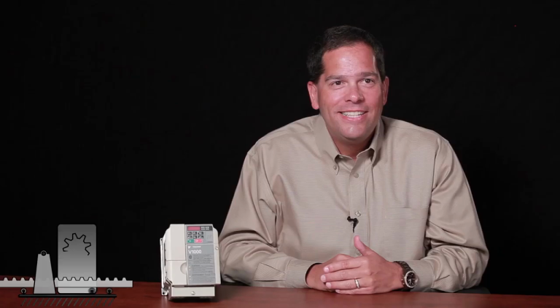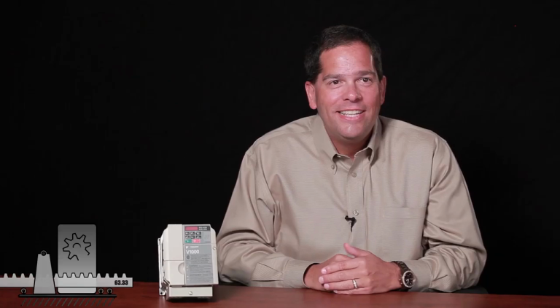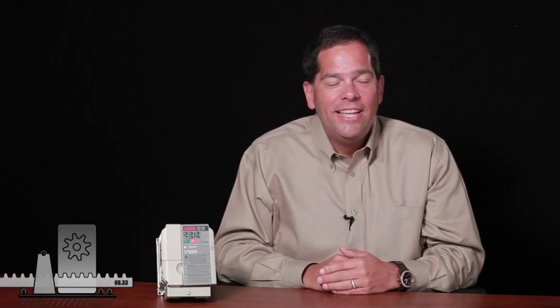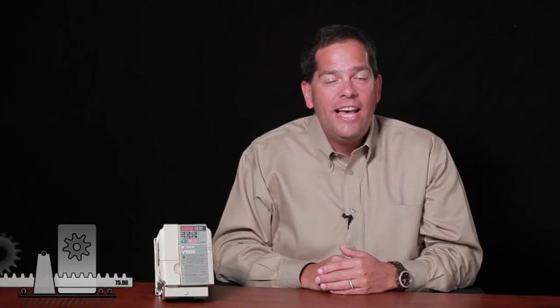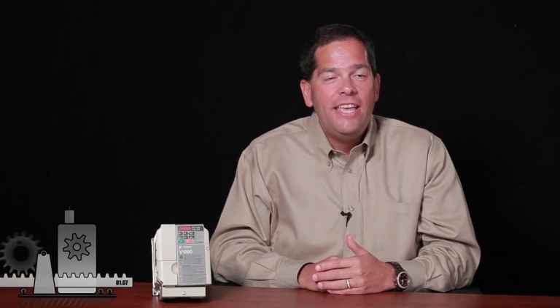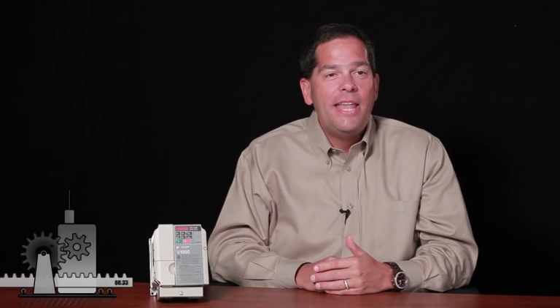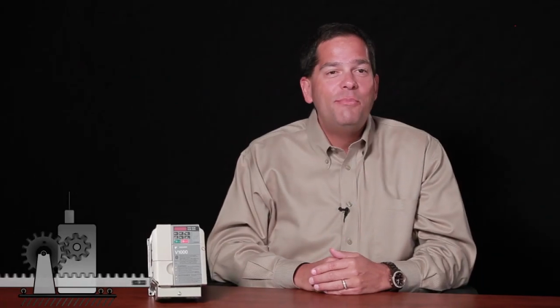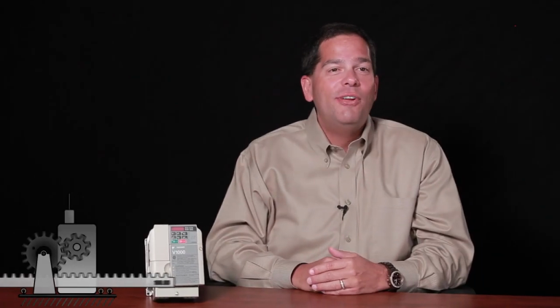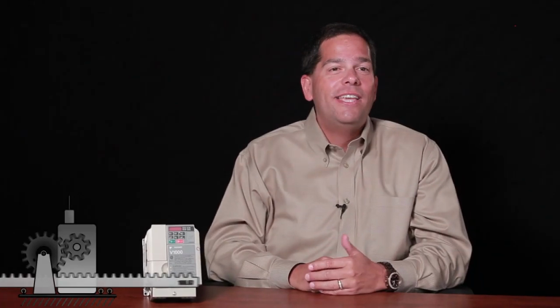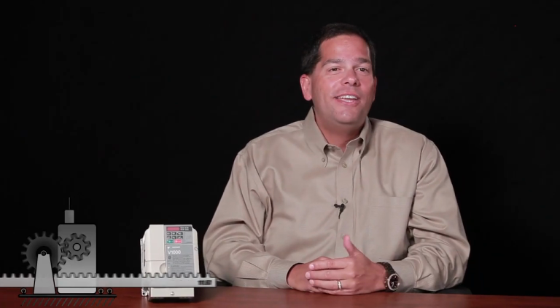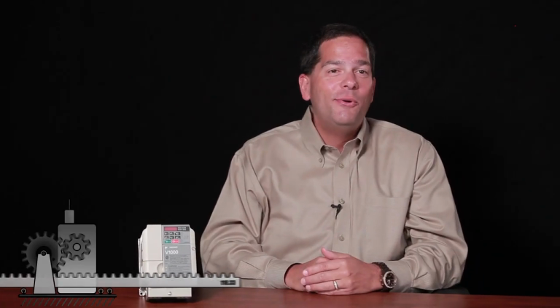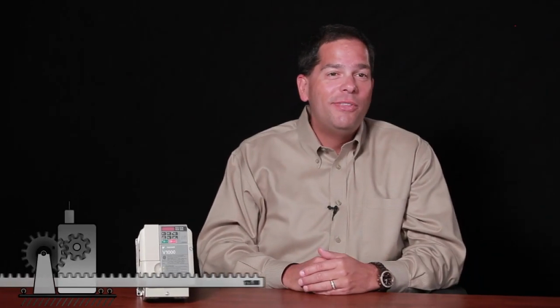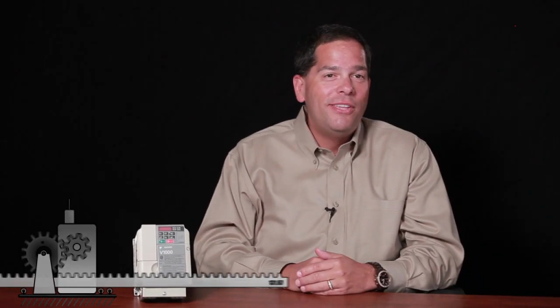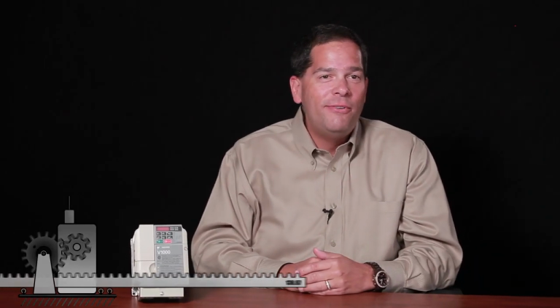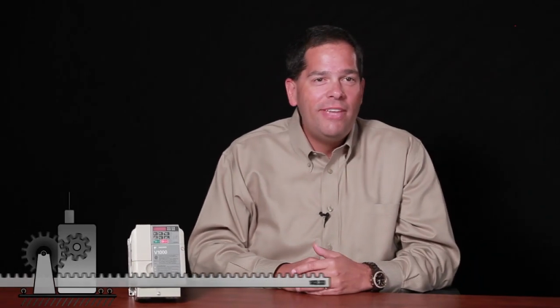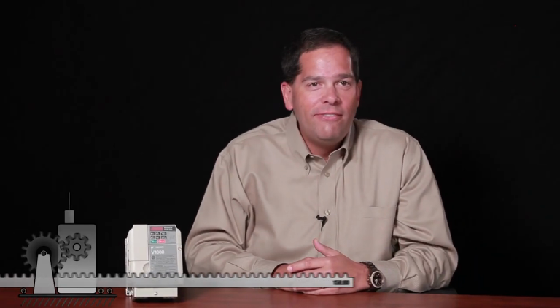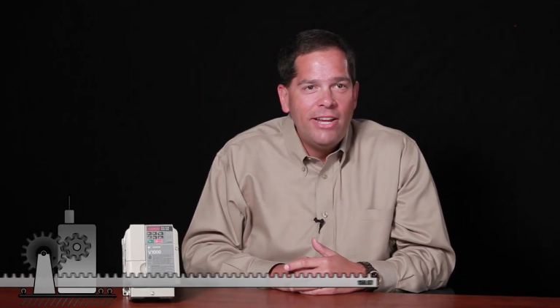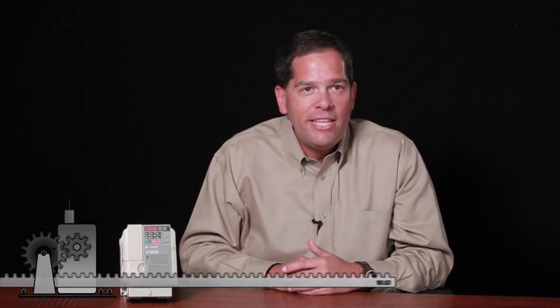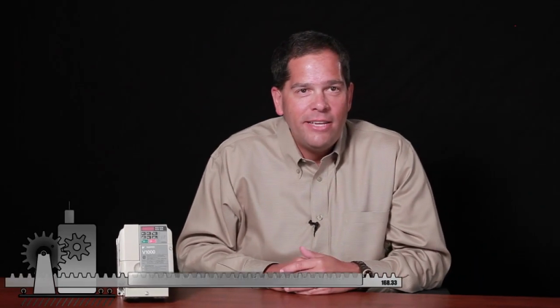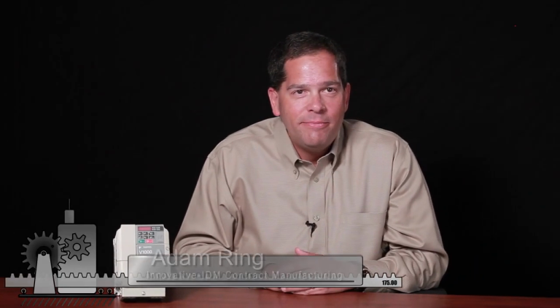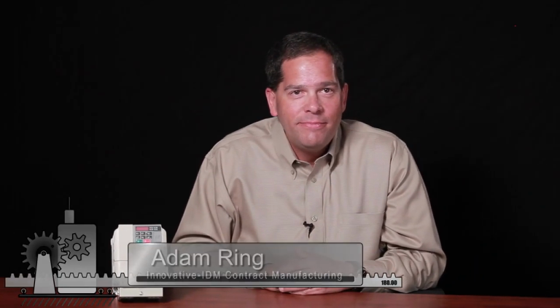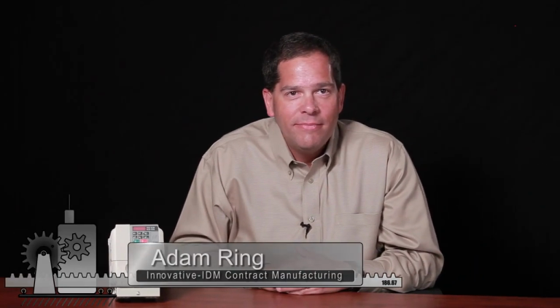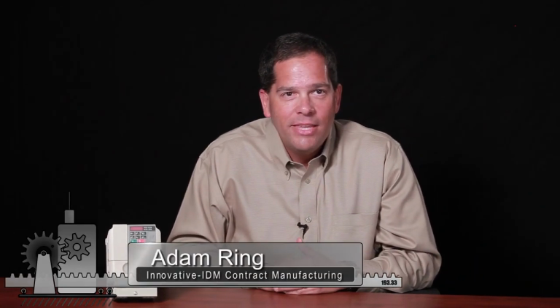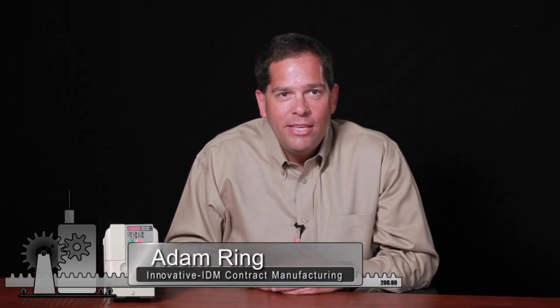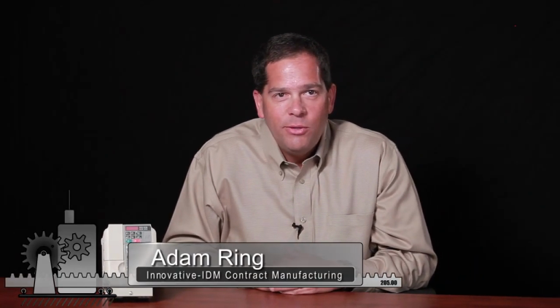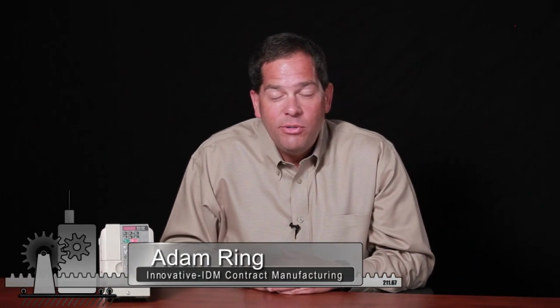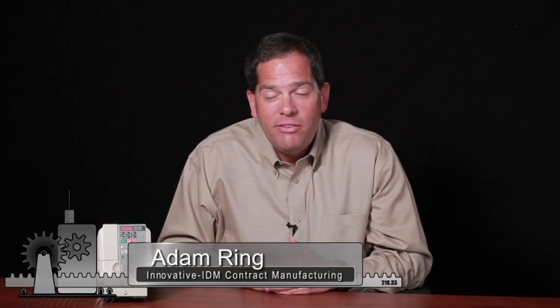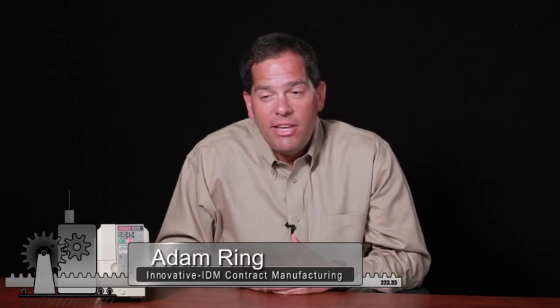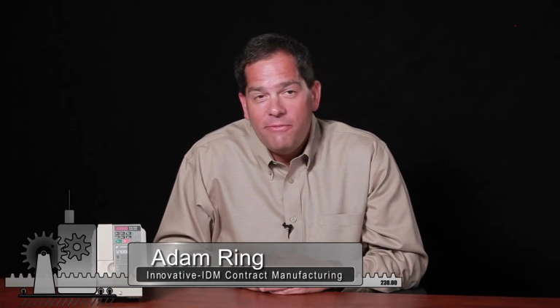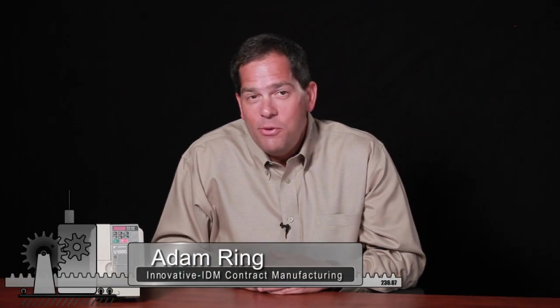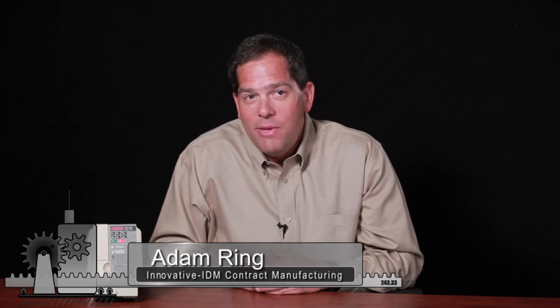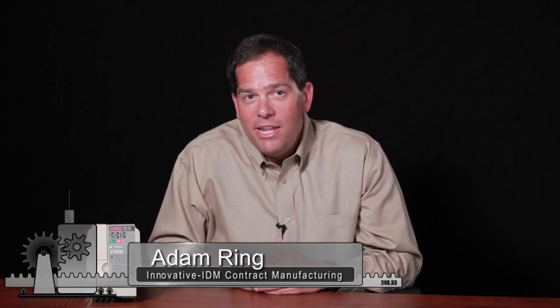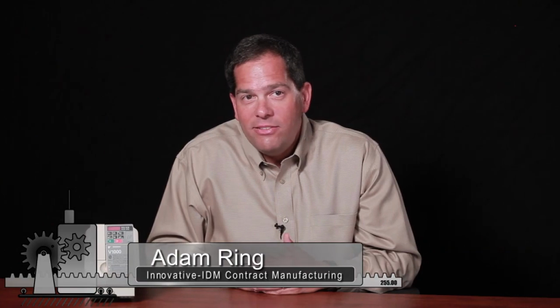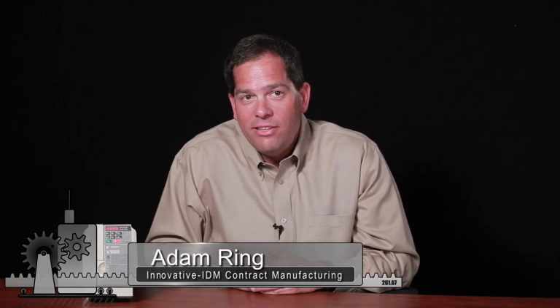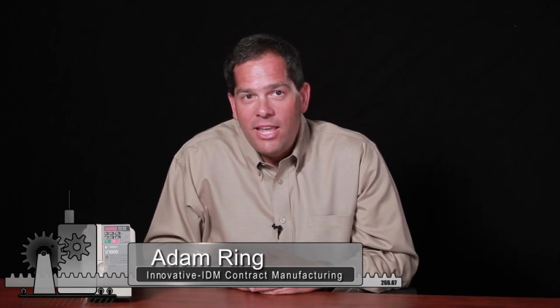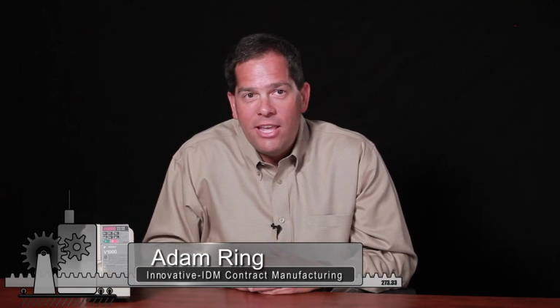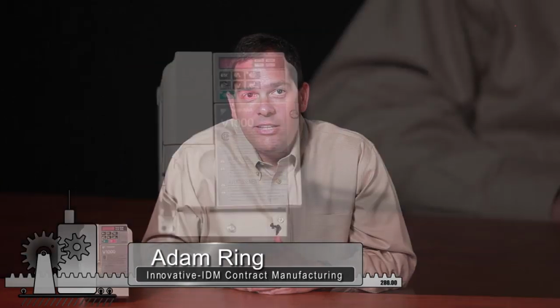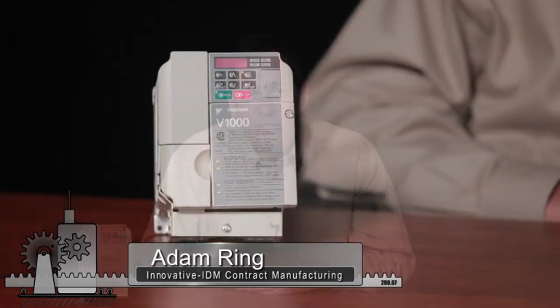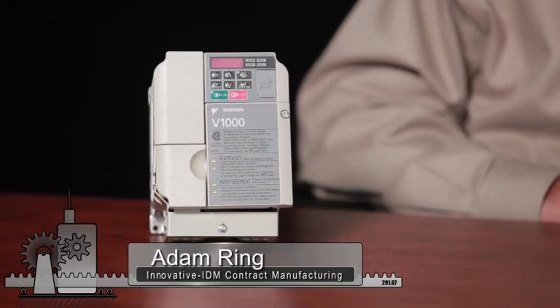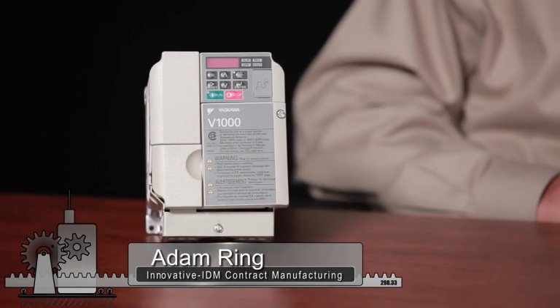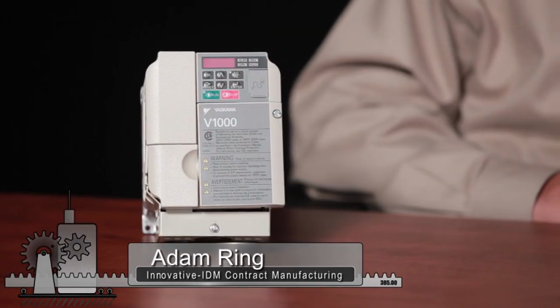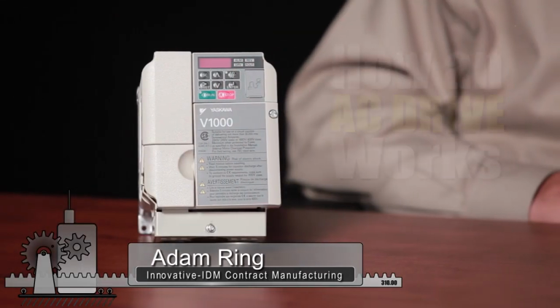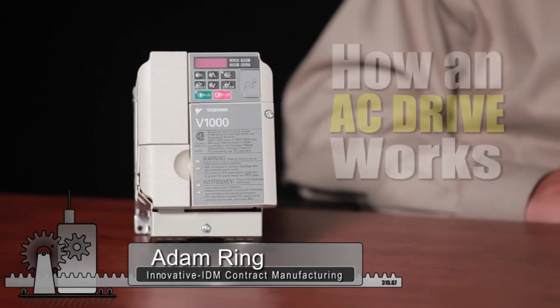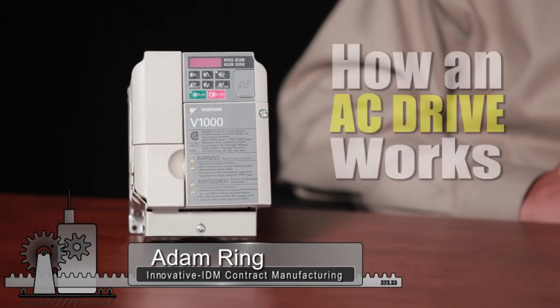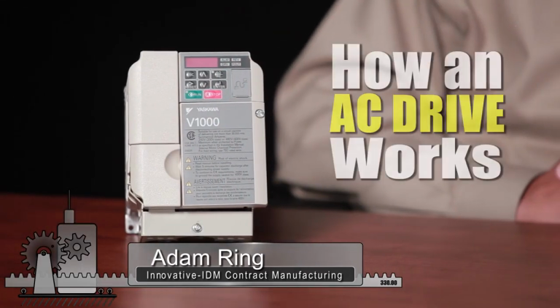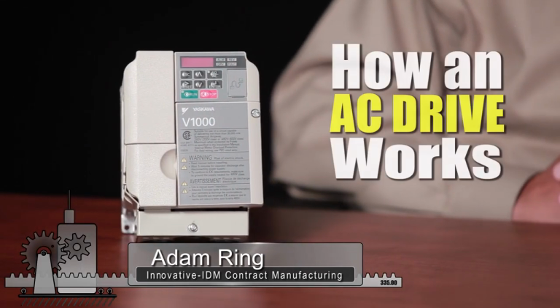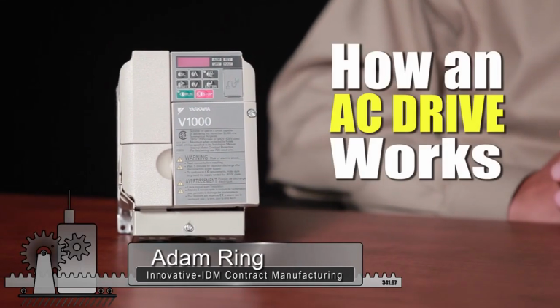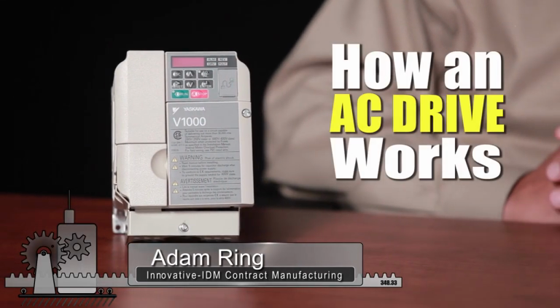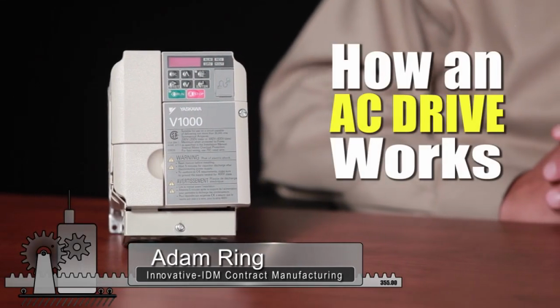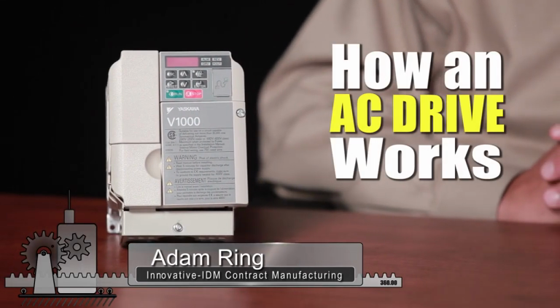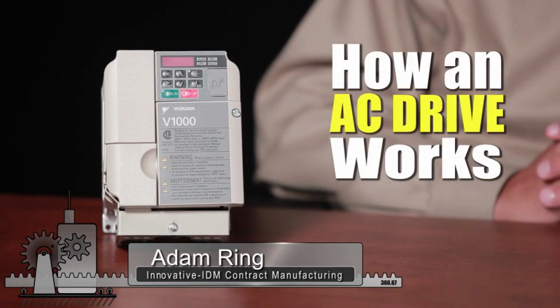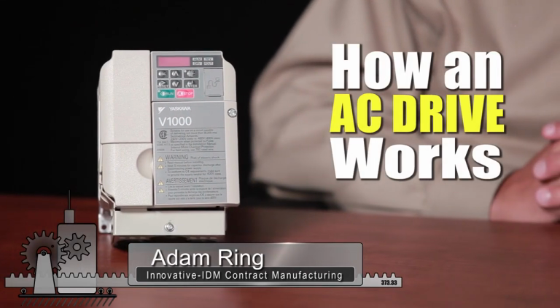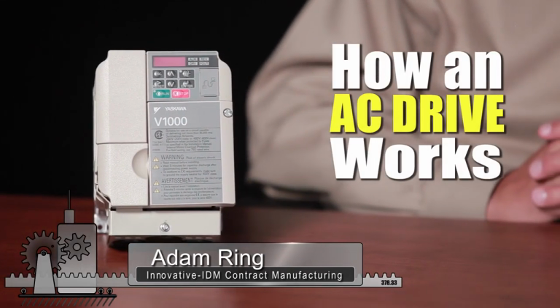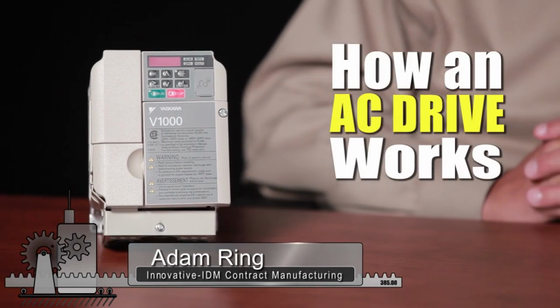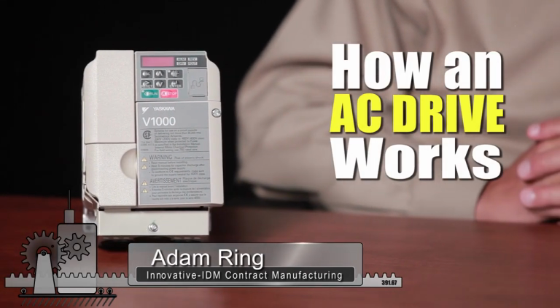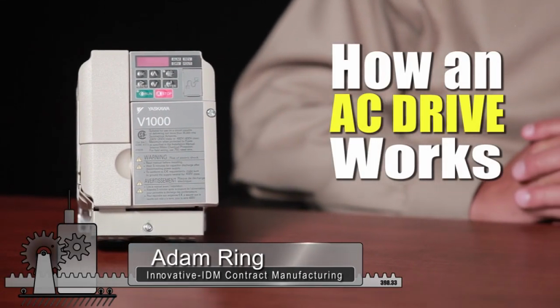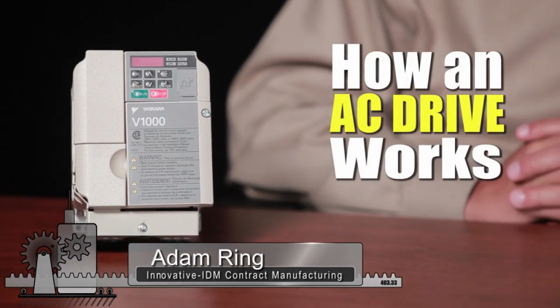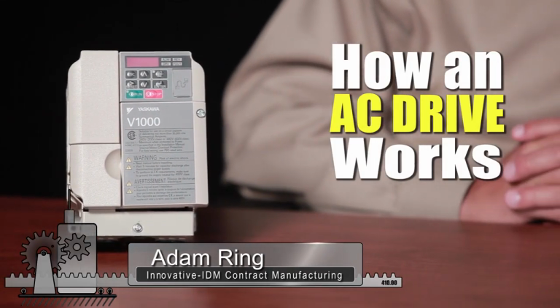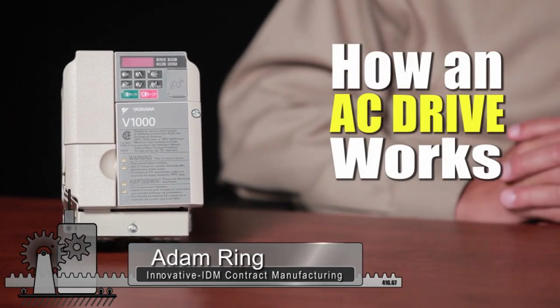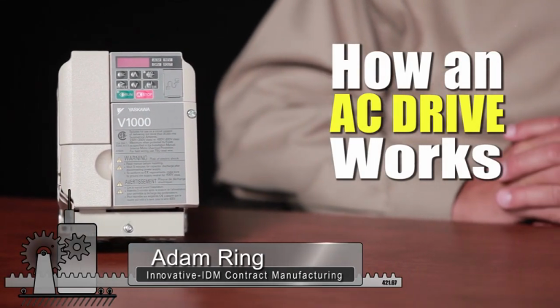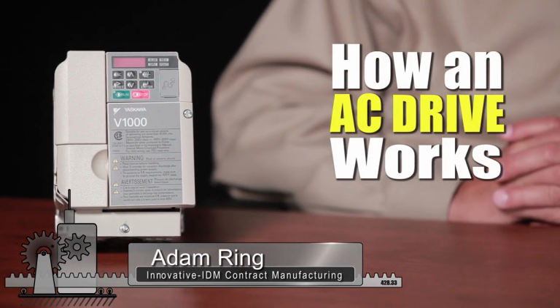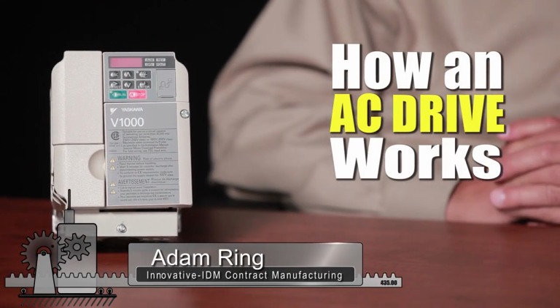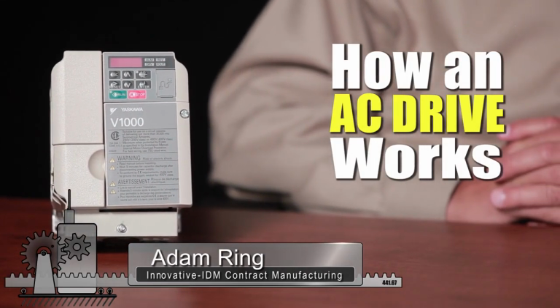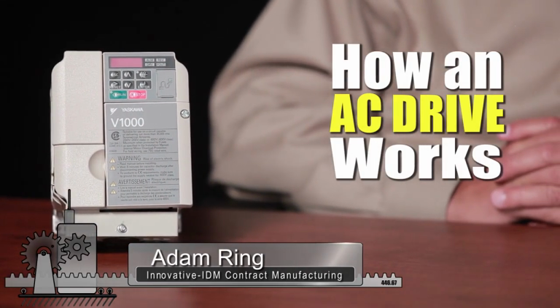Hi, Adam Ring here with Innovative IDM. I wanted to take a few minutes and explain a little bit about how an AC drive works.